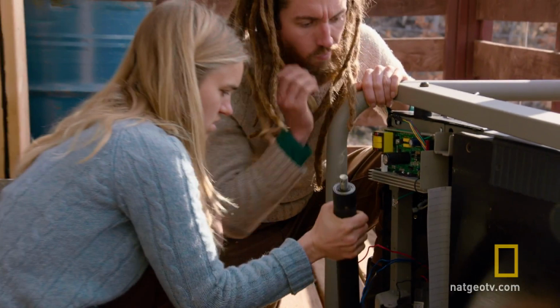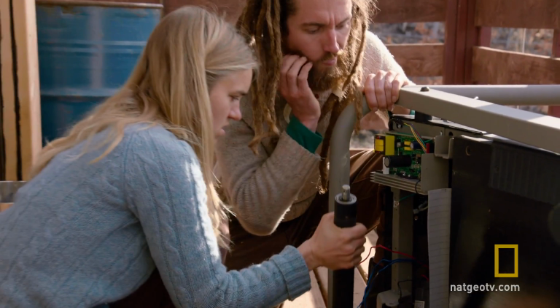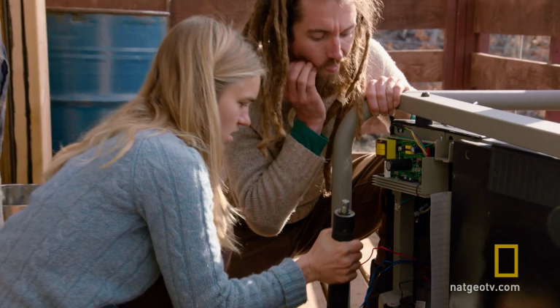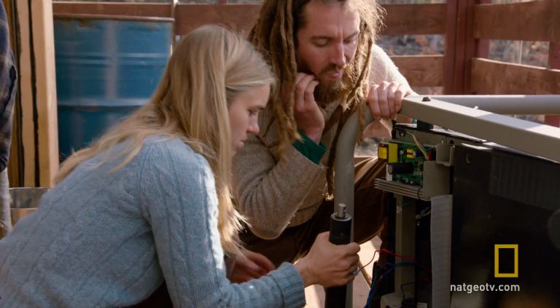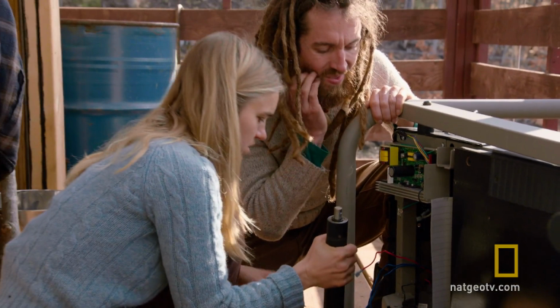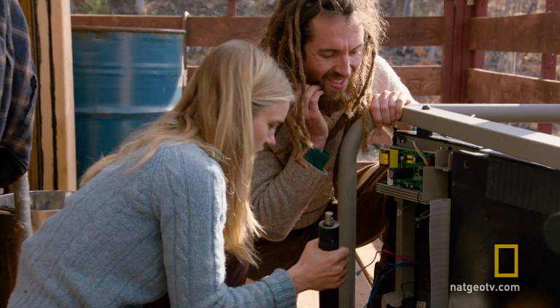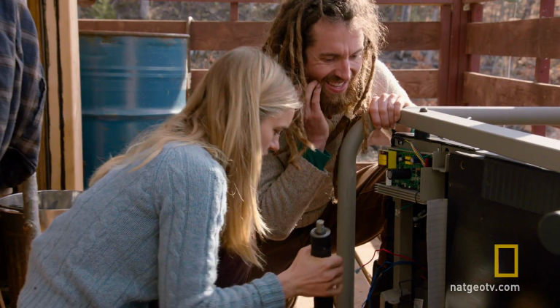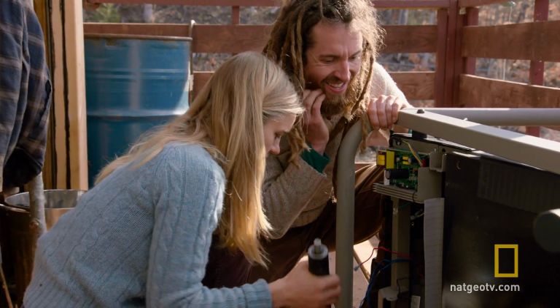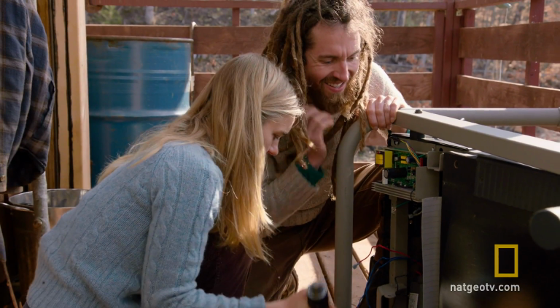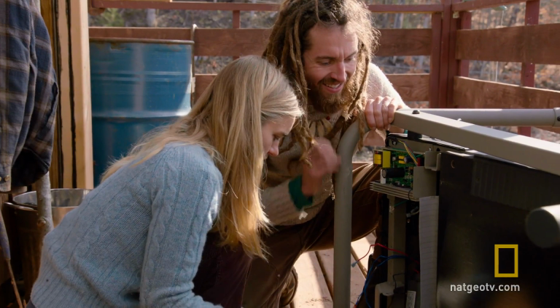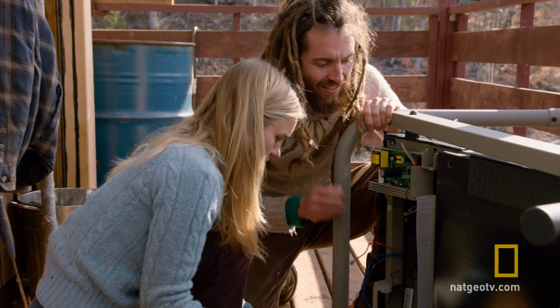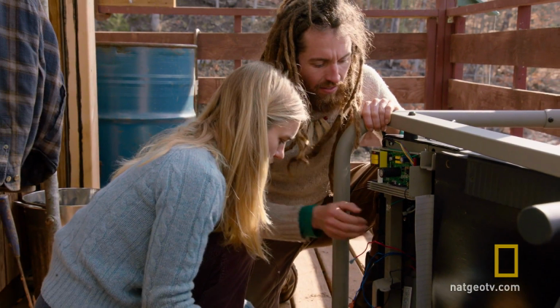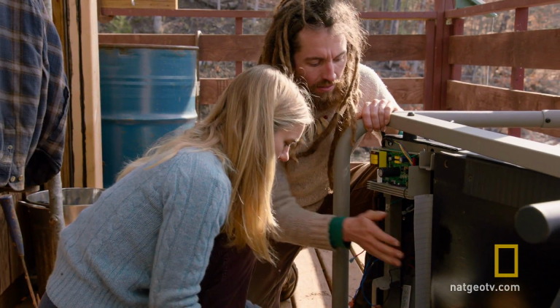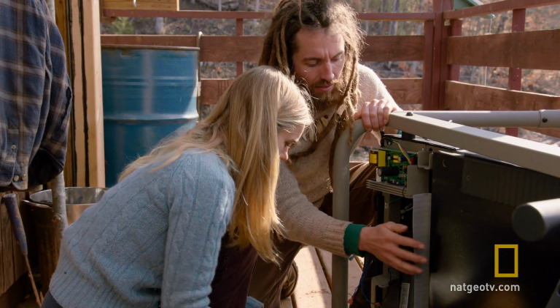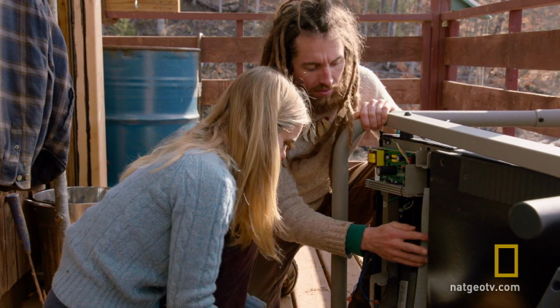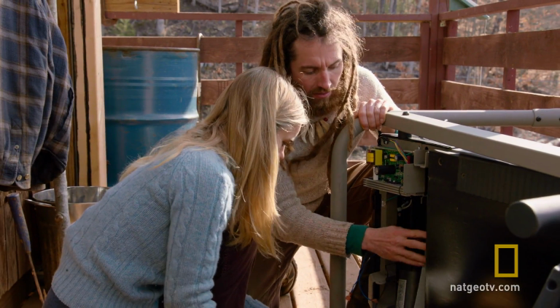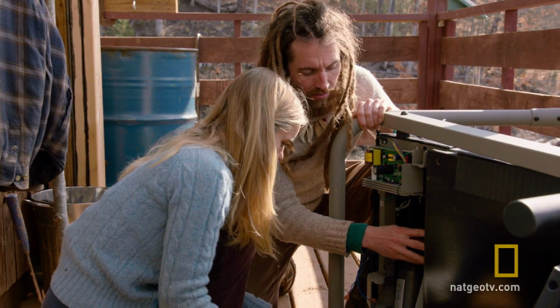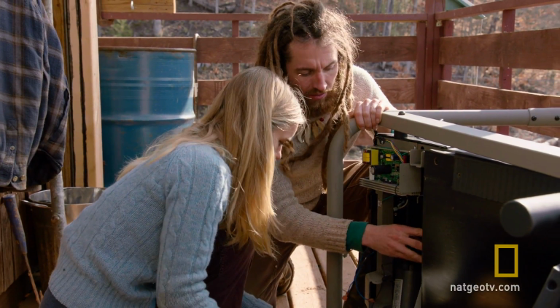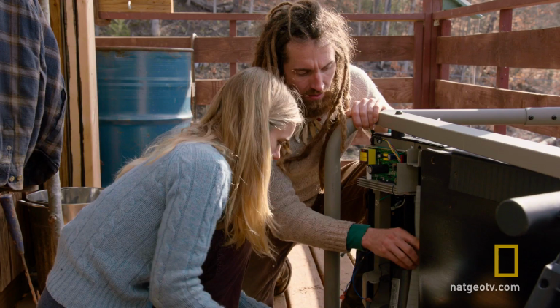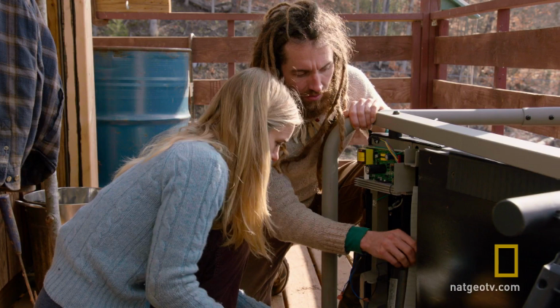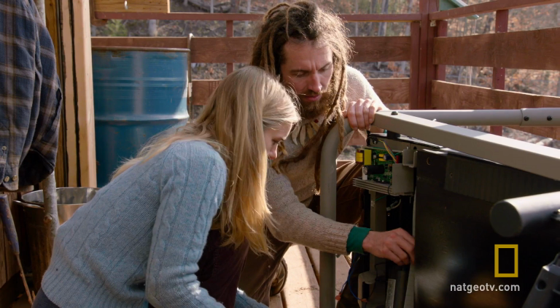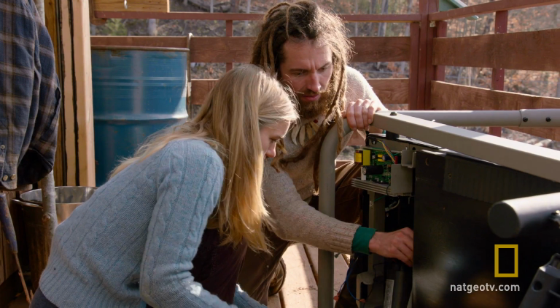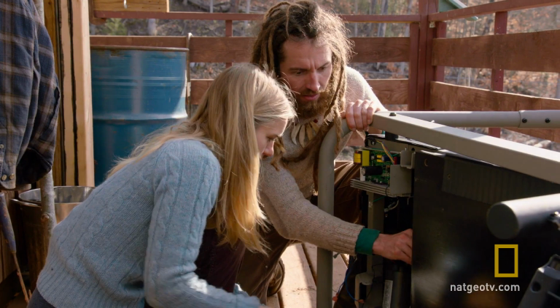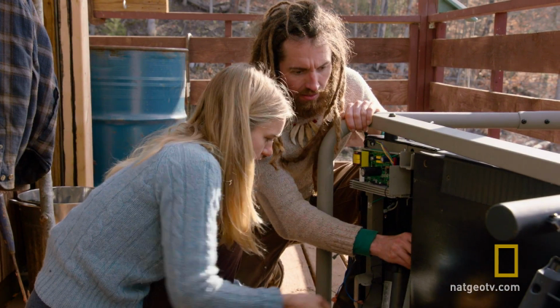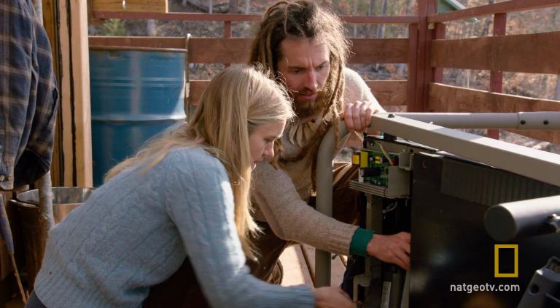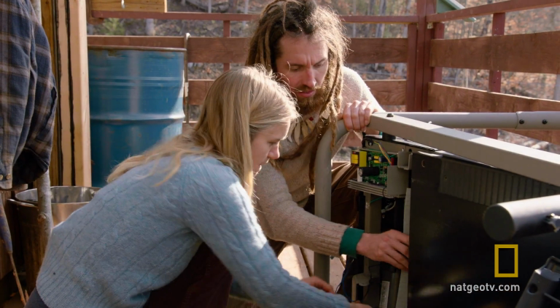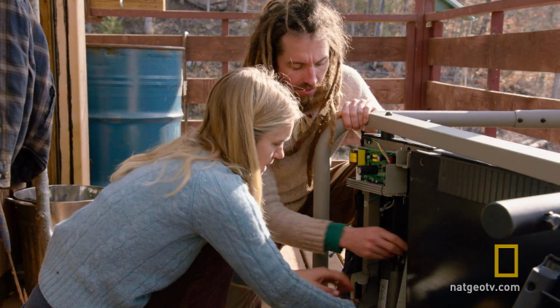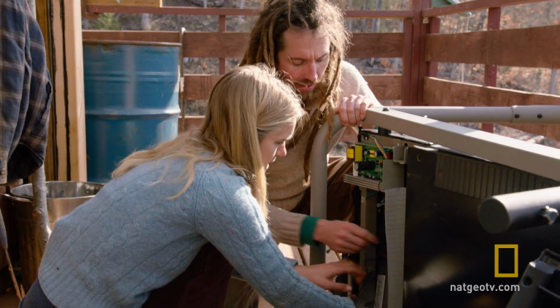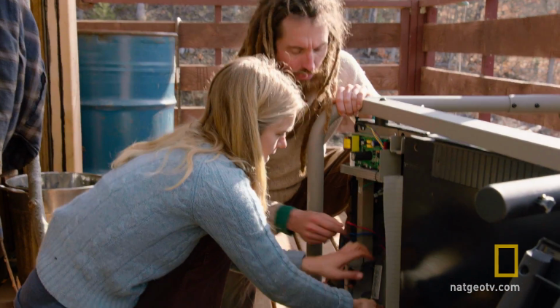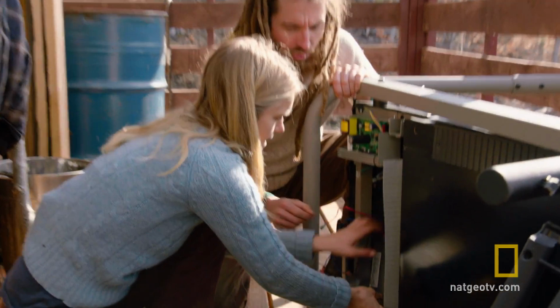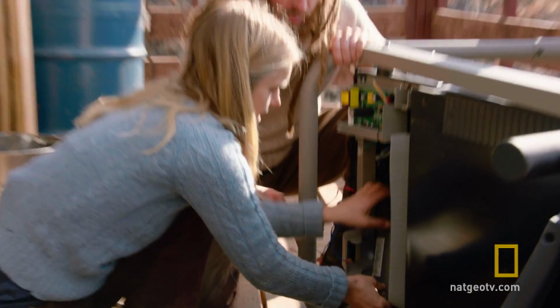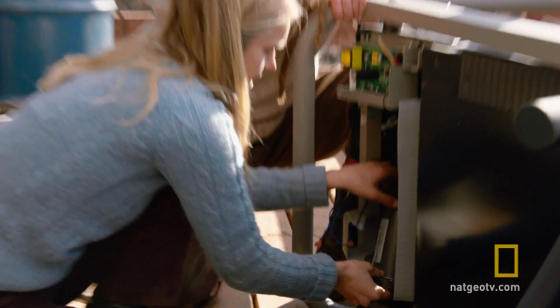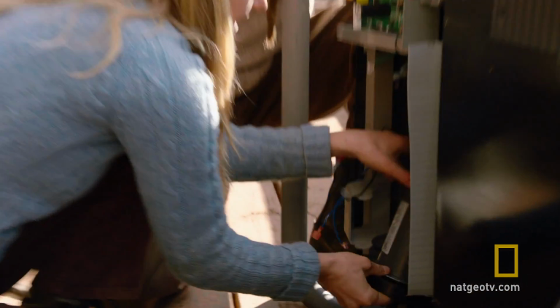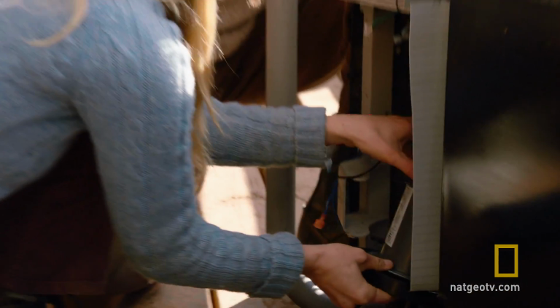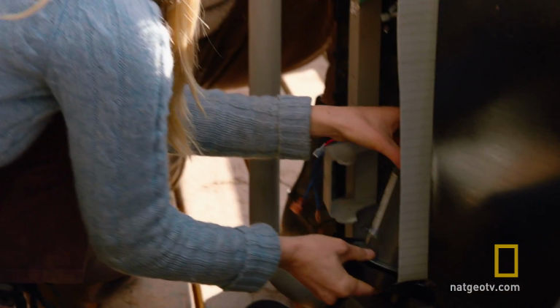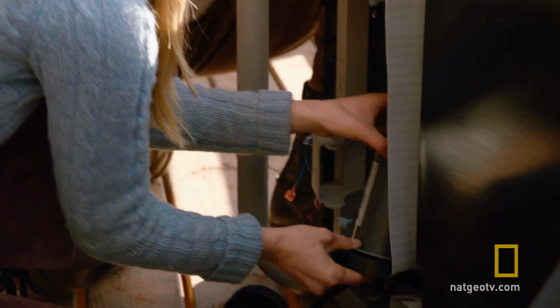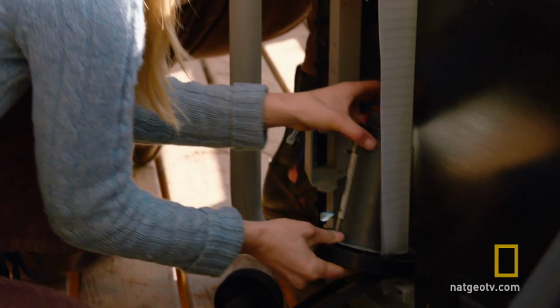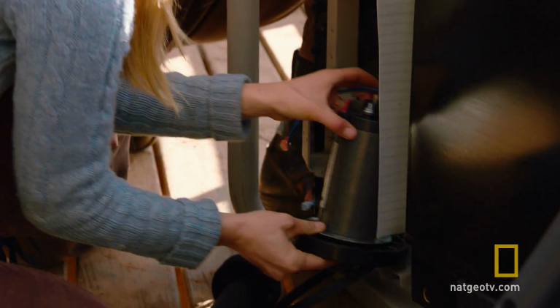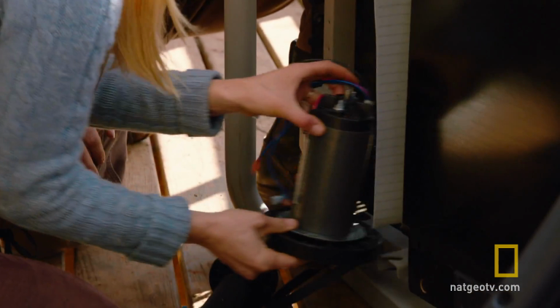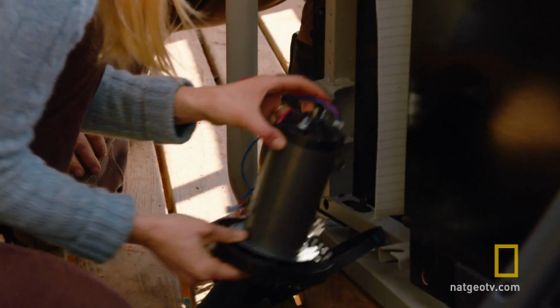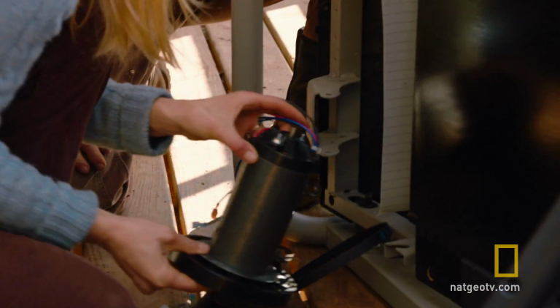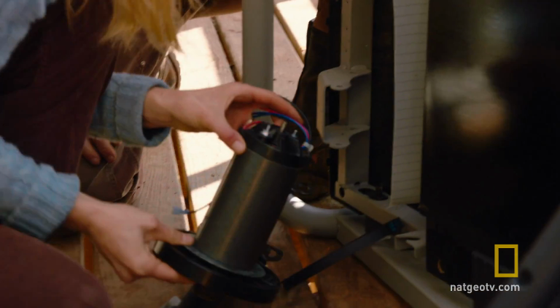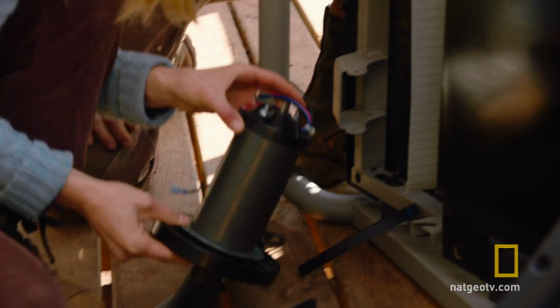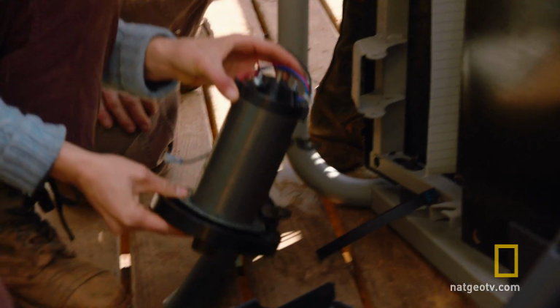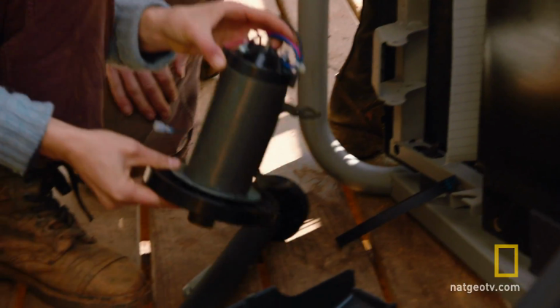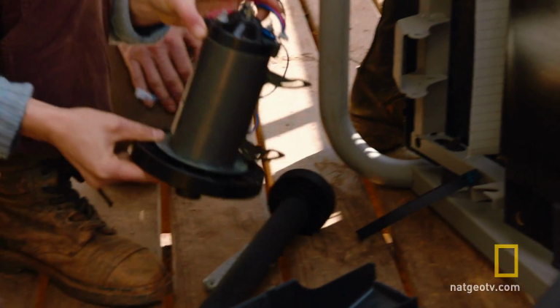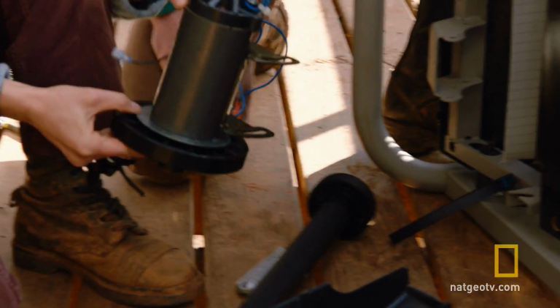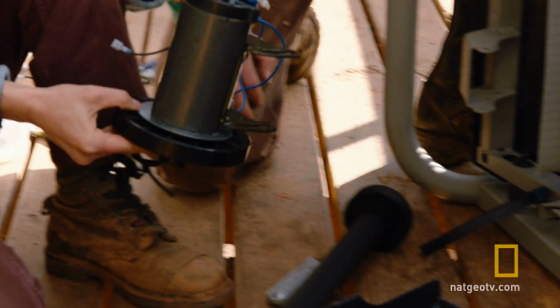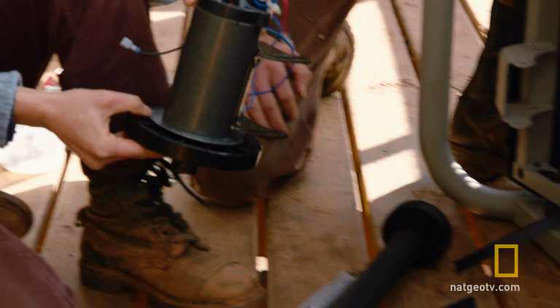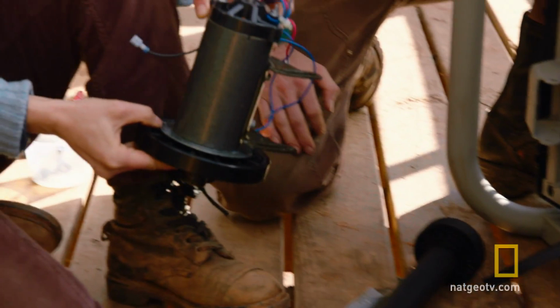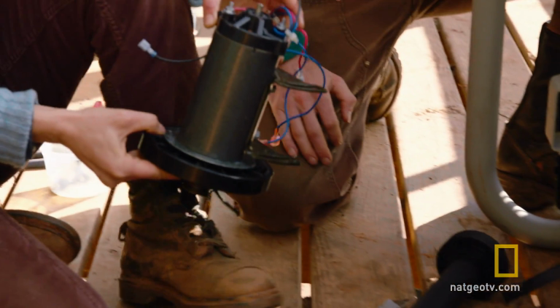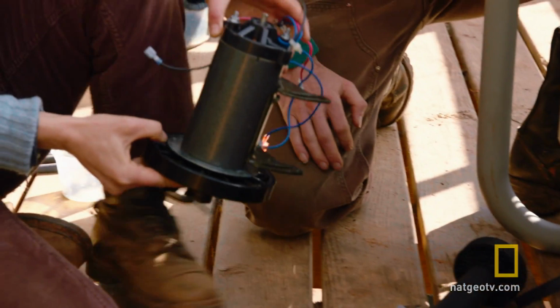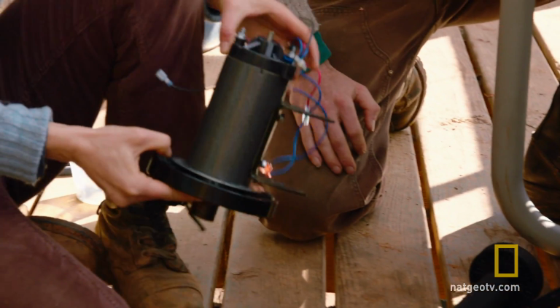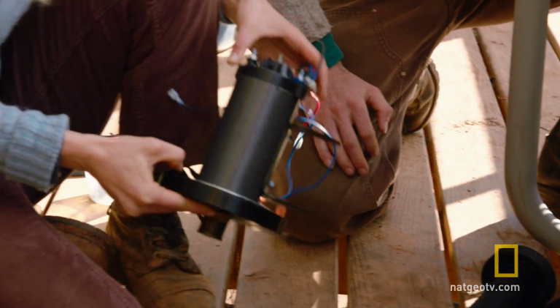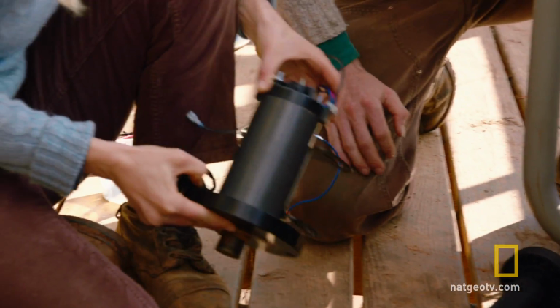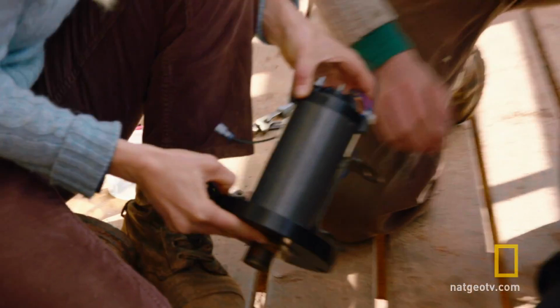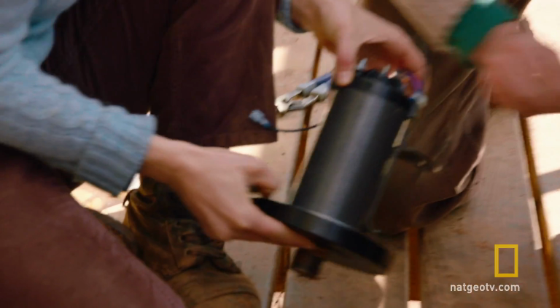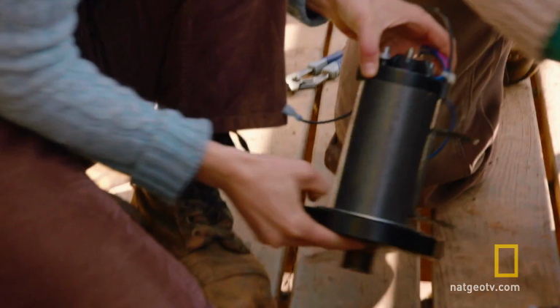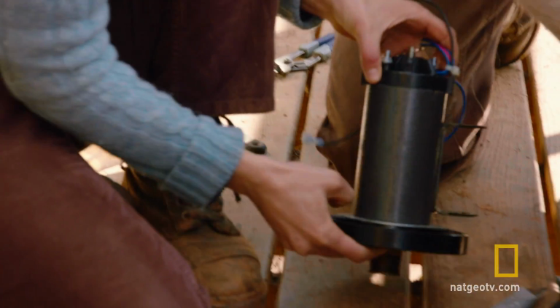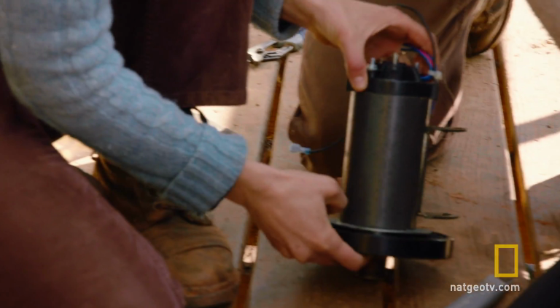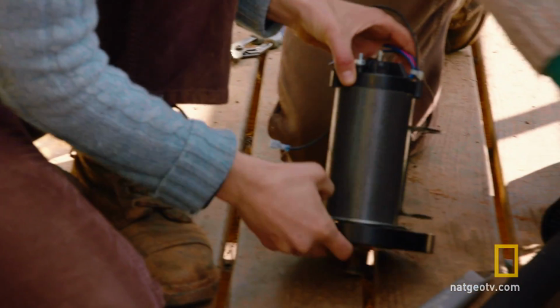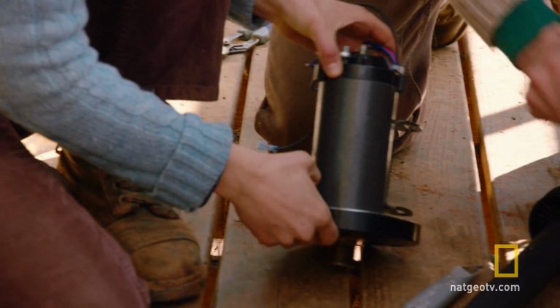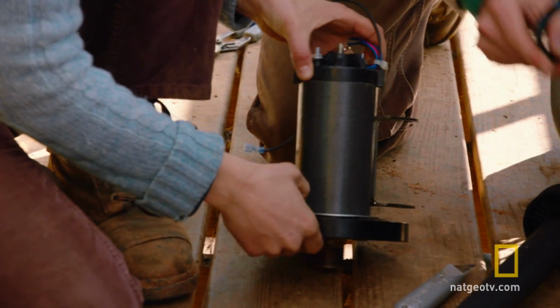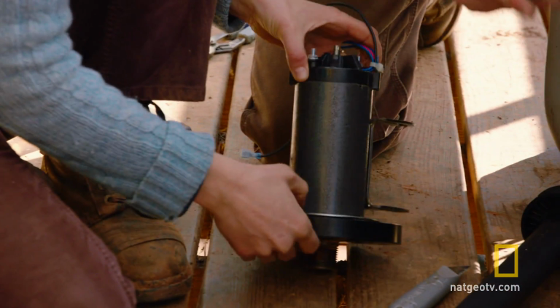I'm taking this thing apart. I love taking things apart, don't you?